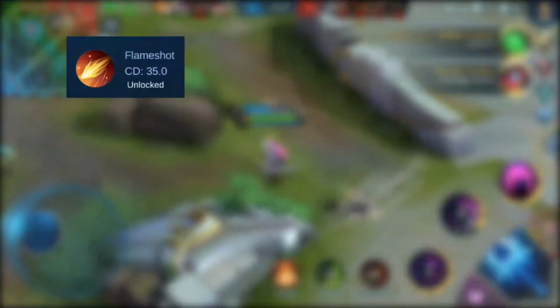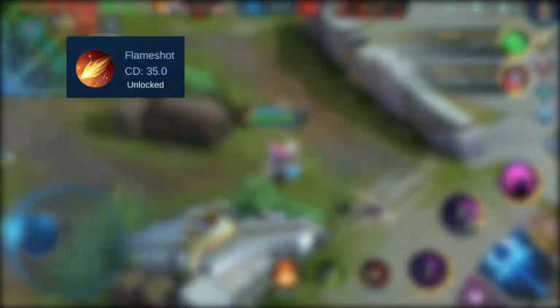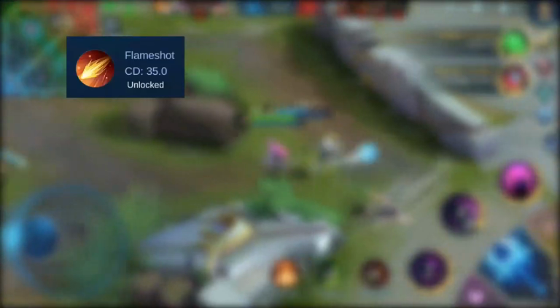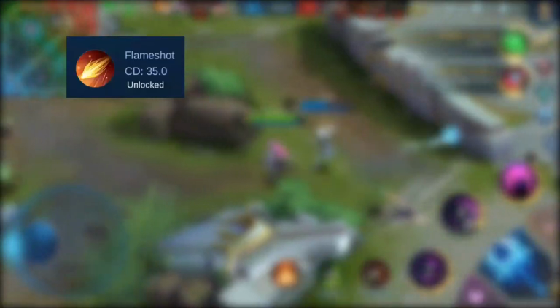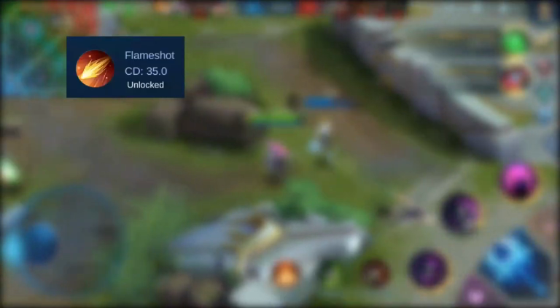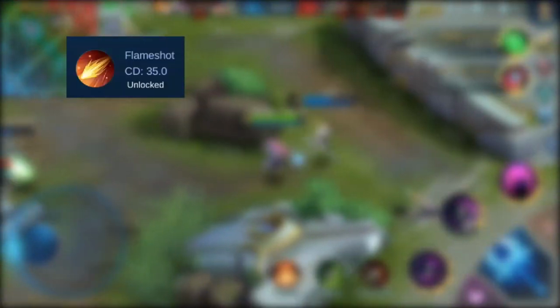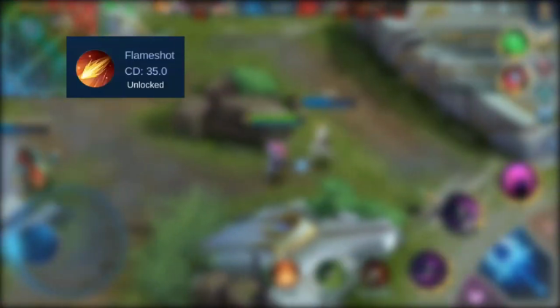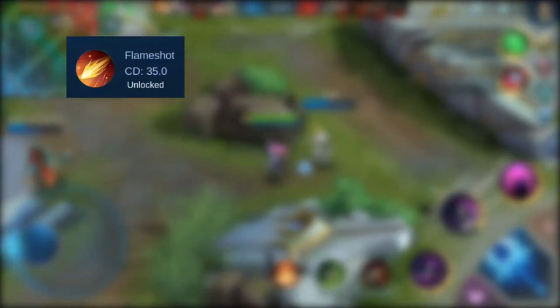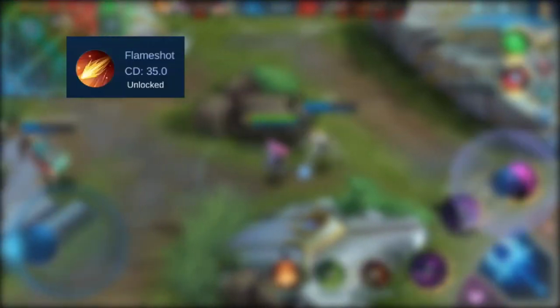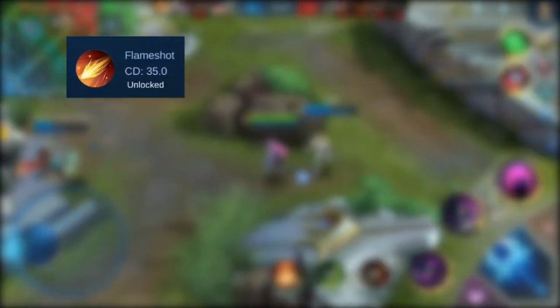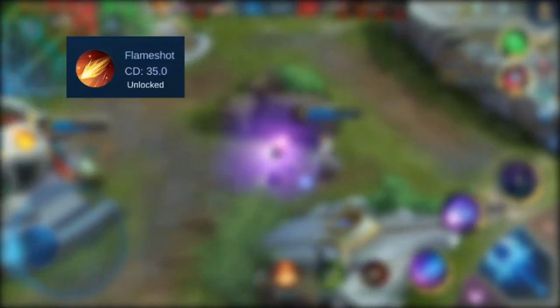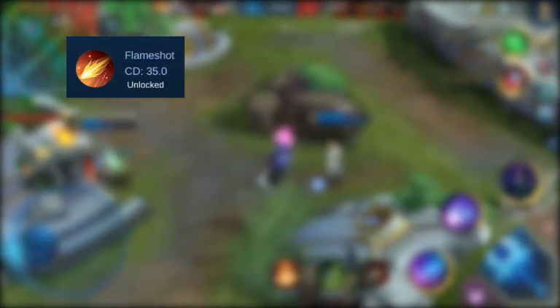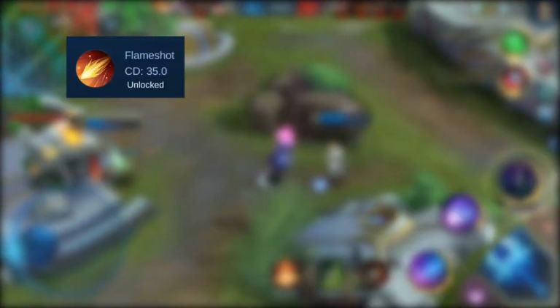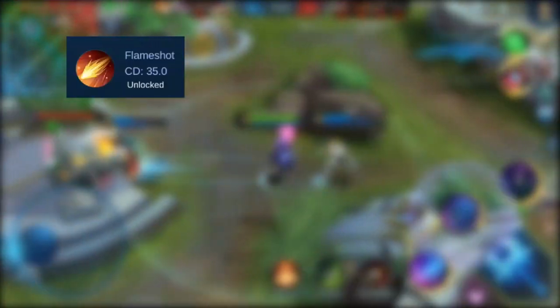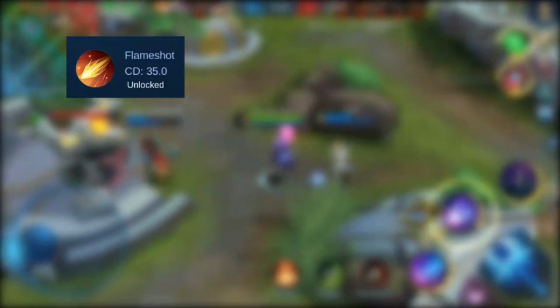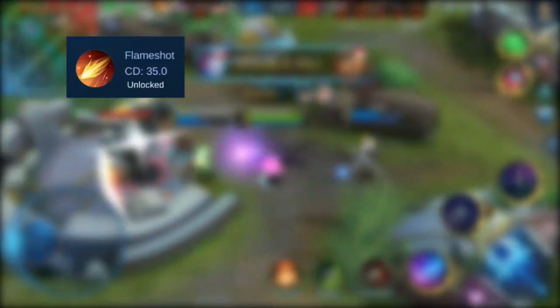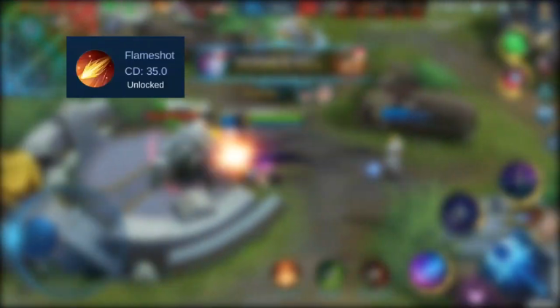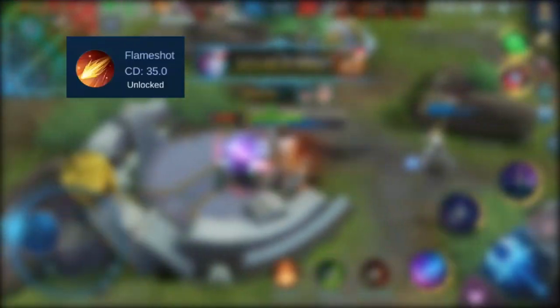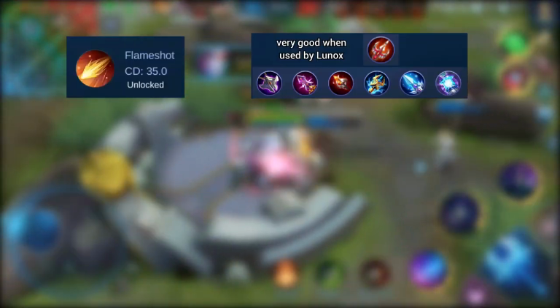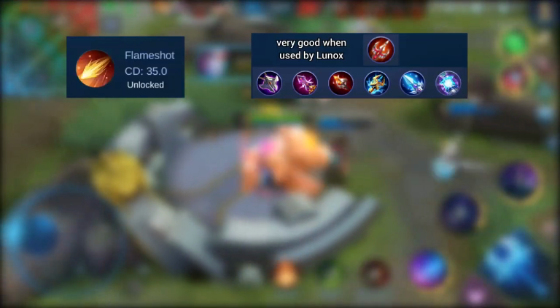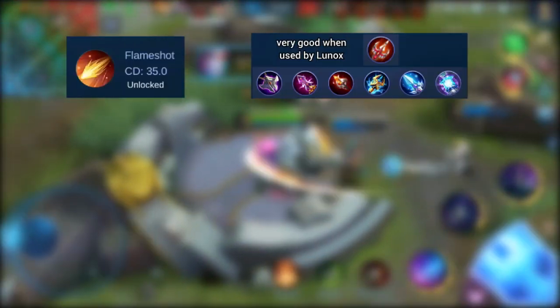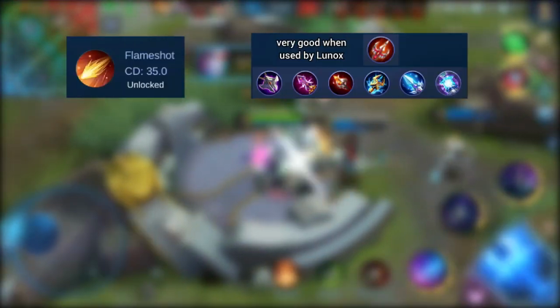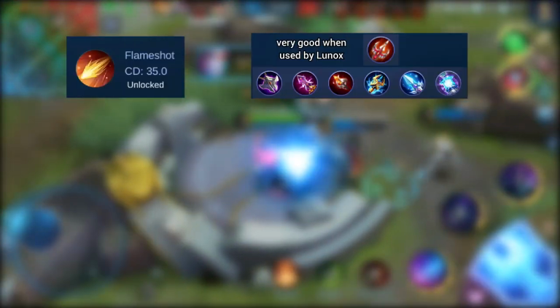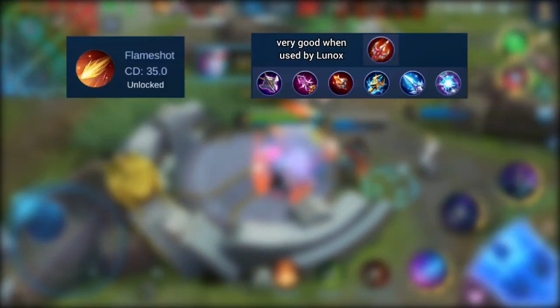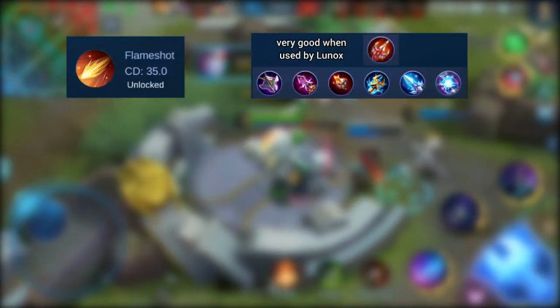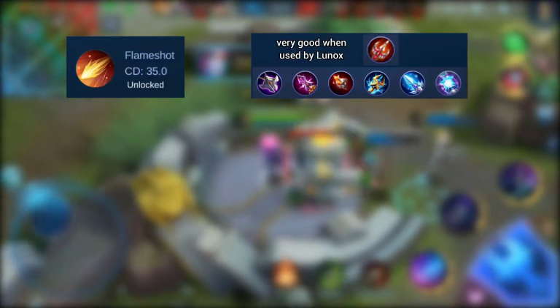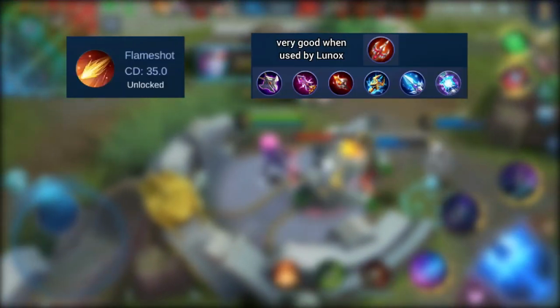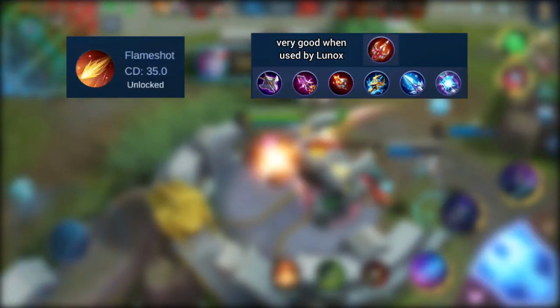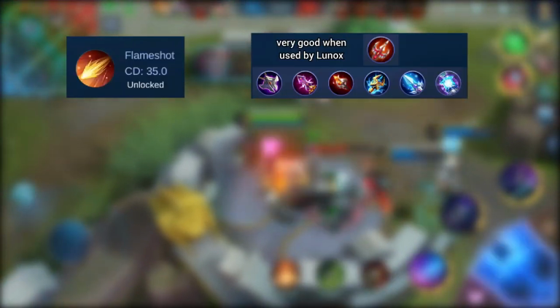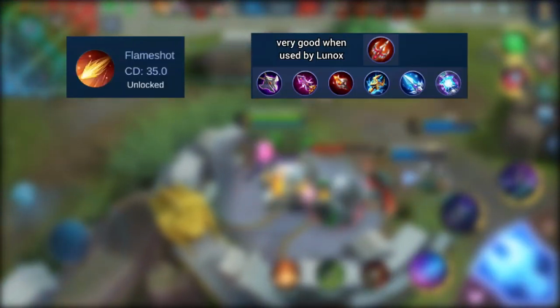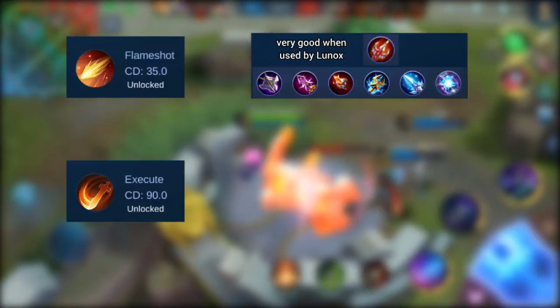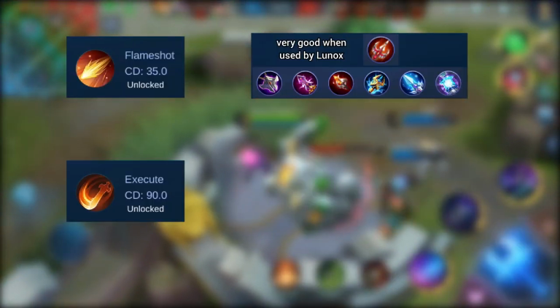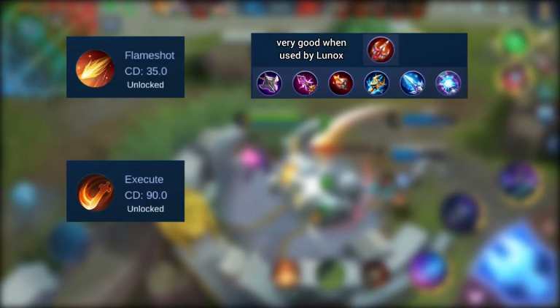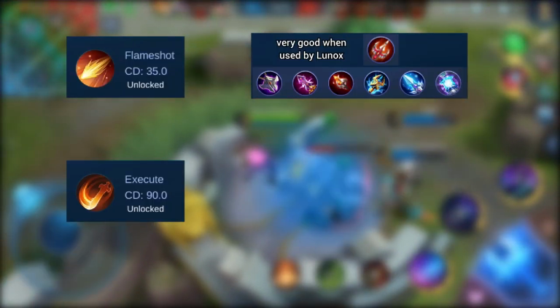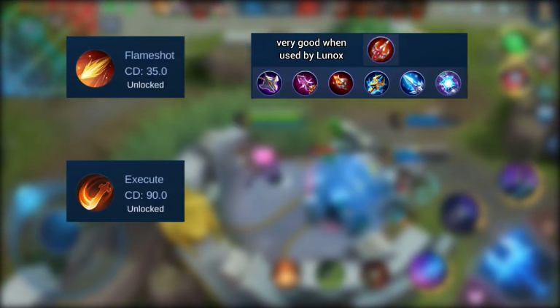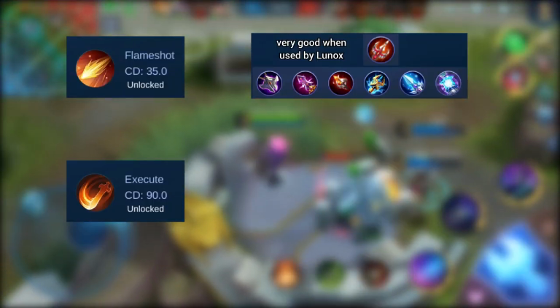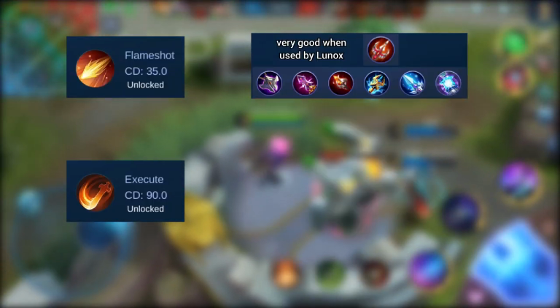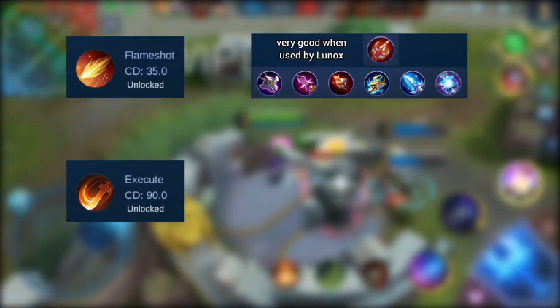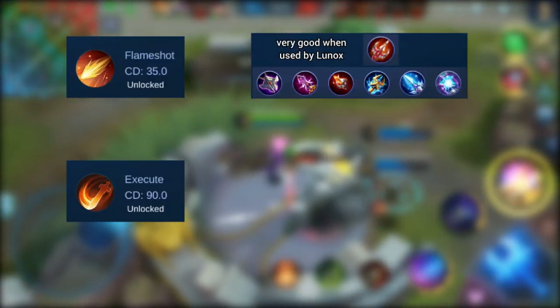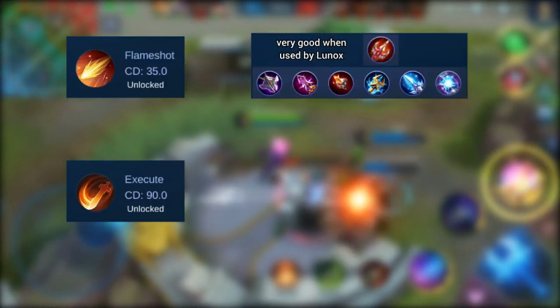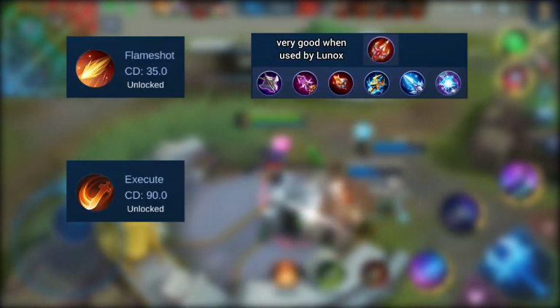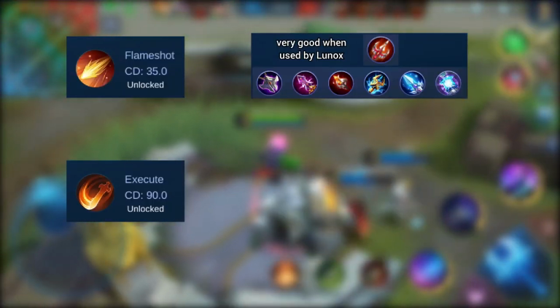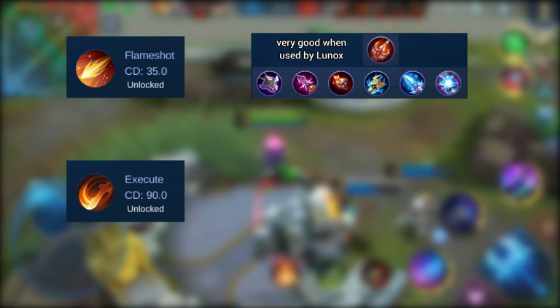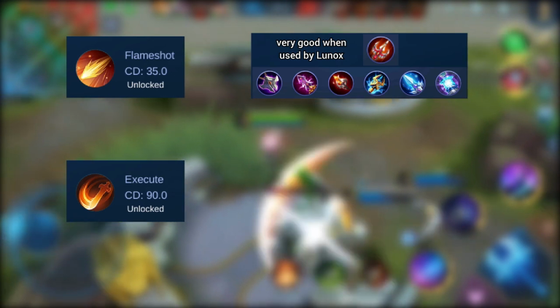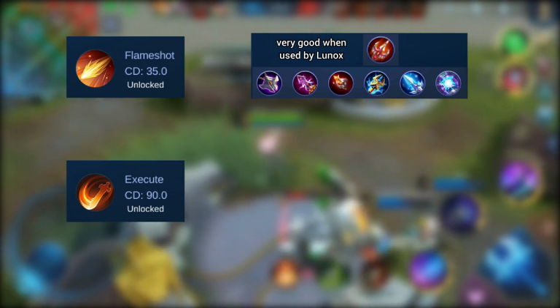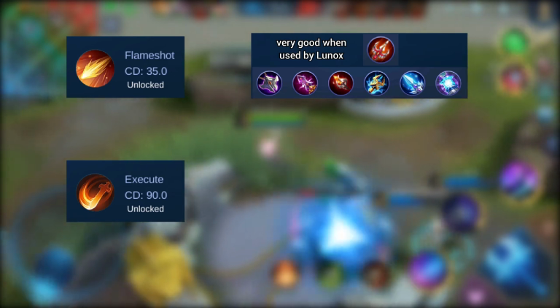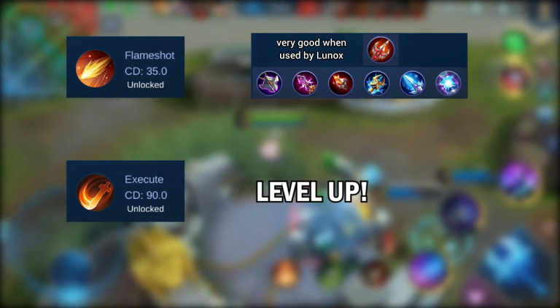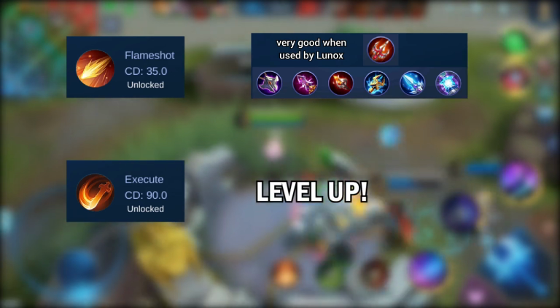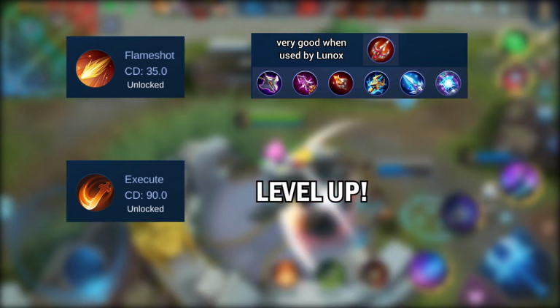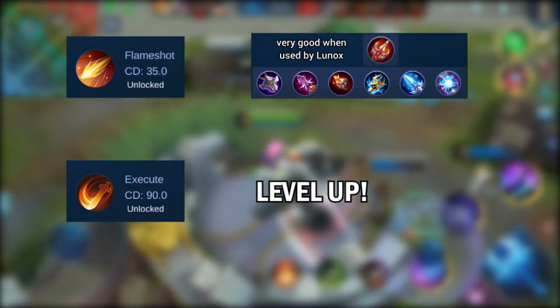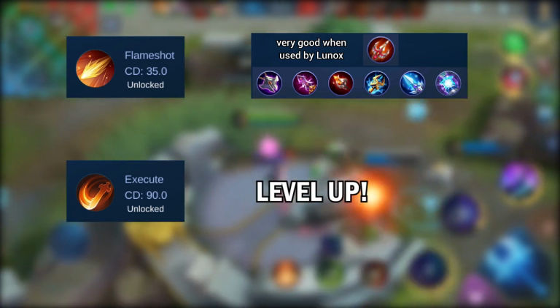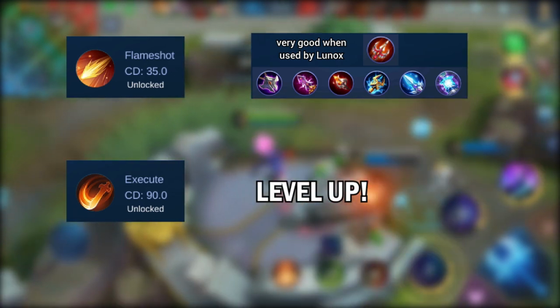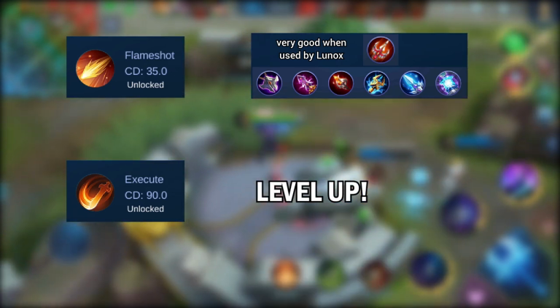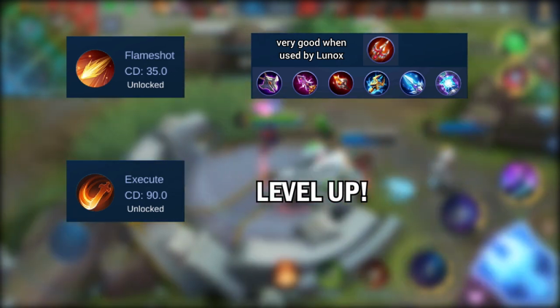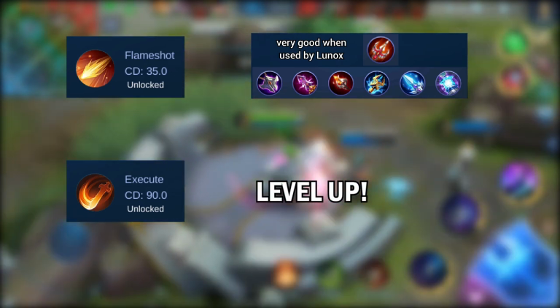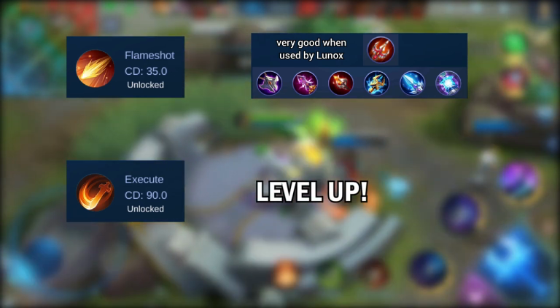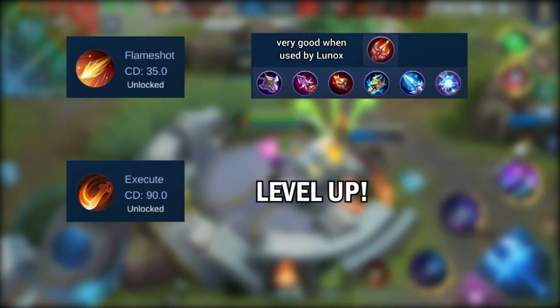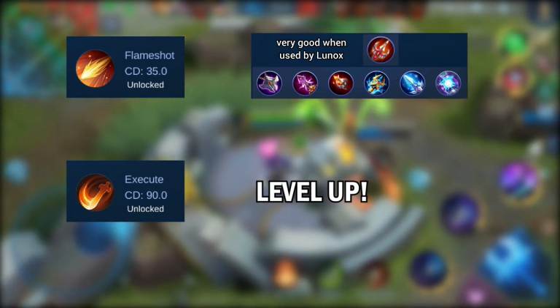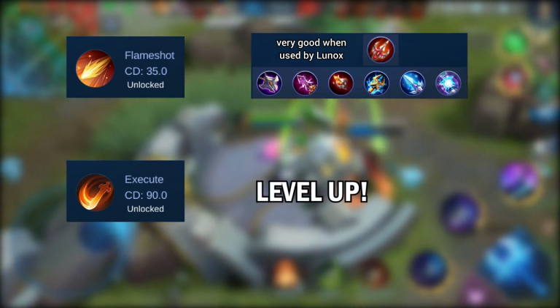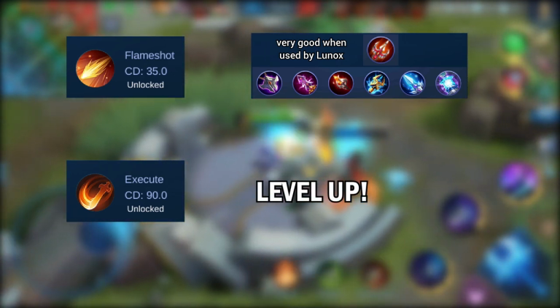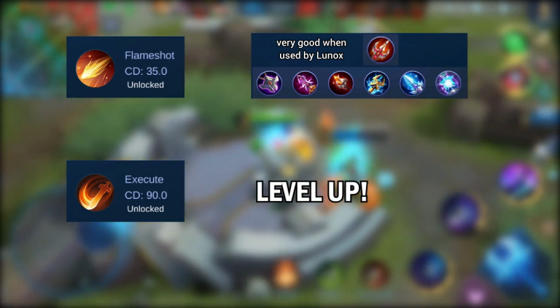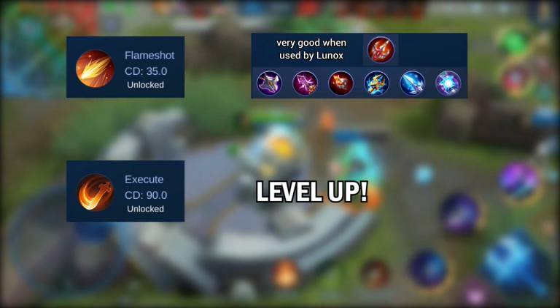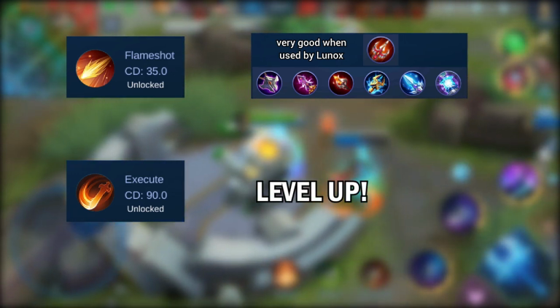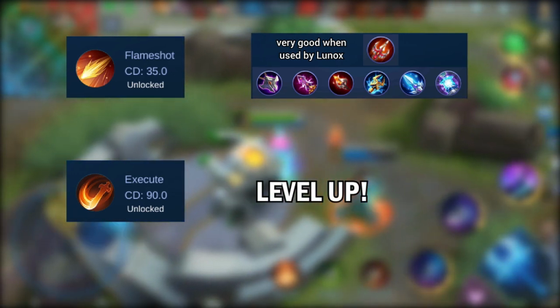To increase Flameshot's damage, get magic items. To increase Execute's damage, get more XP — get to level 15.